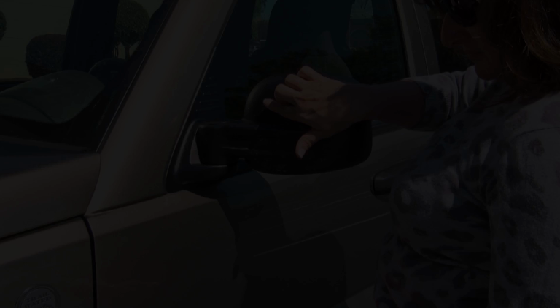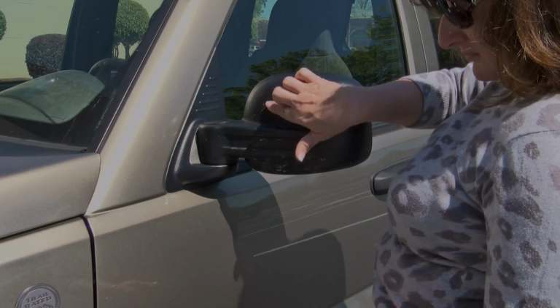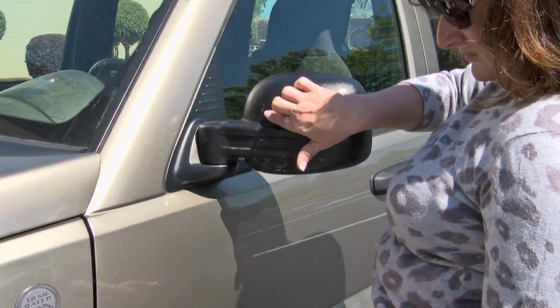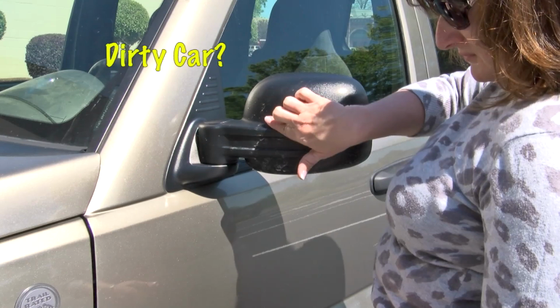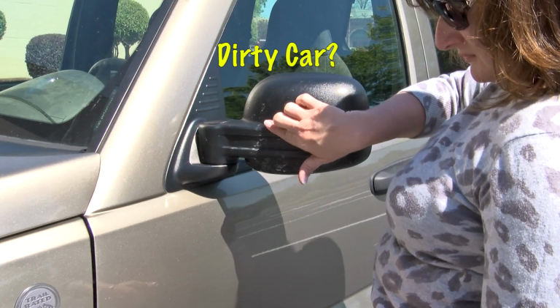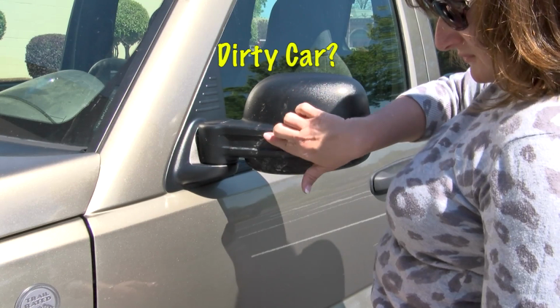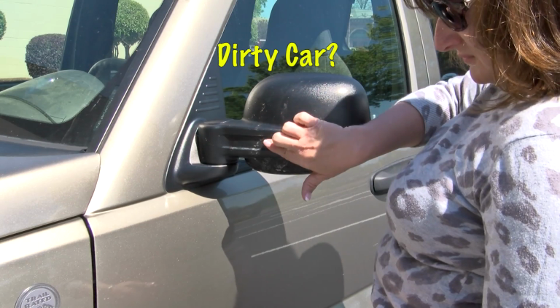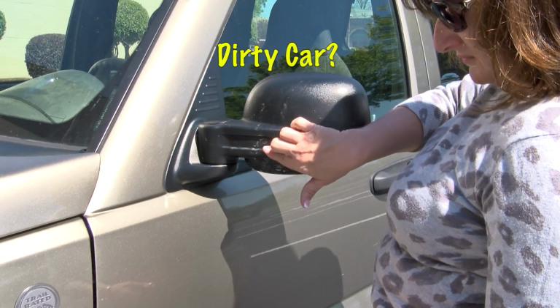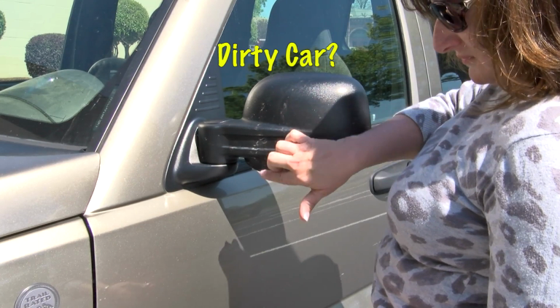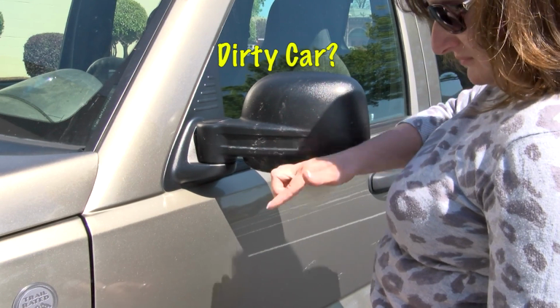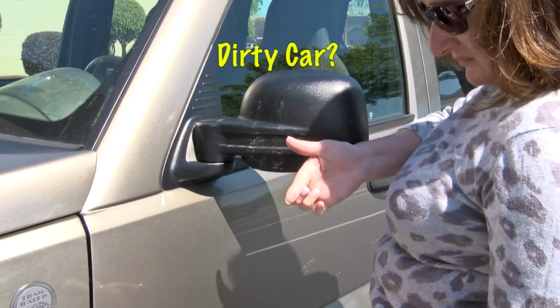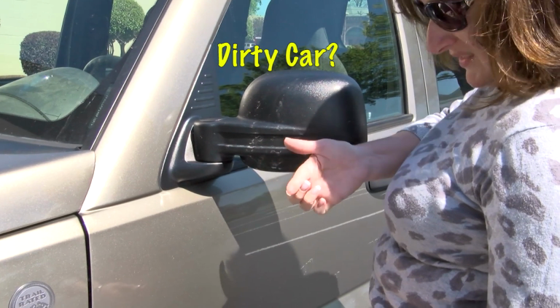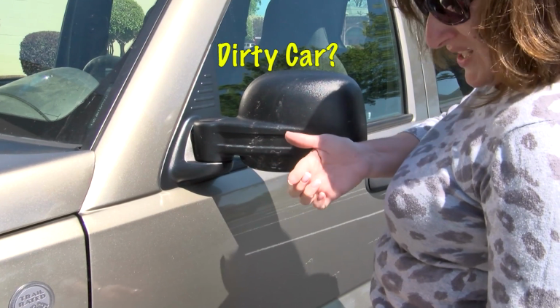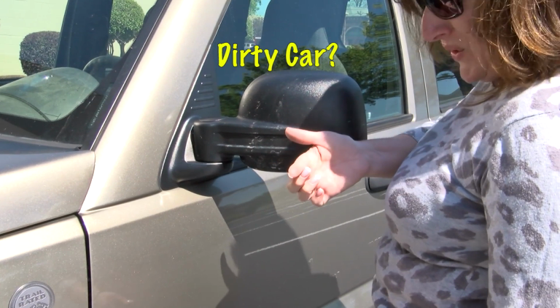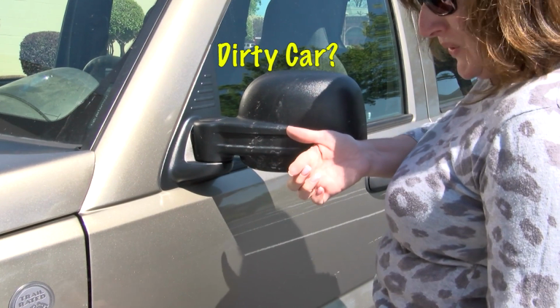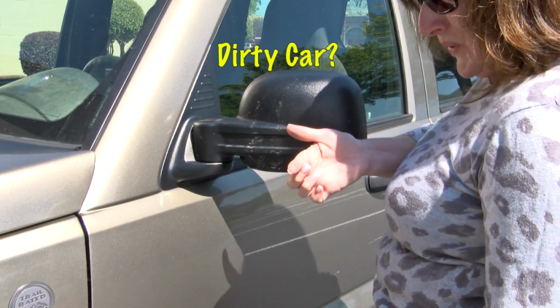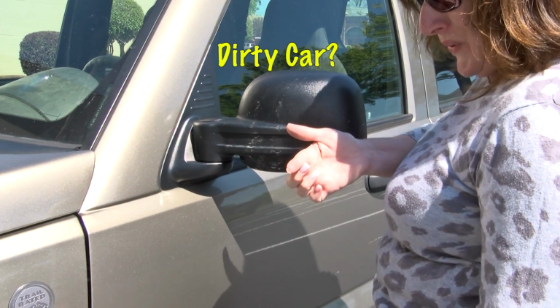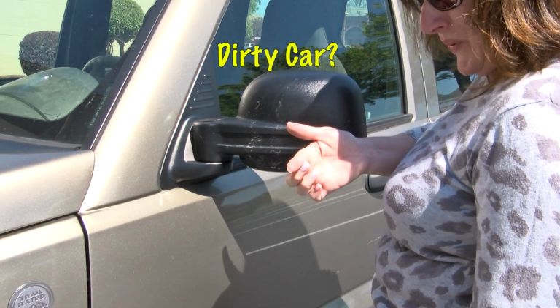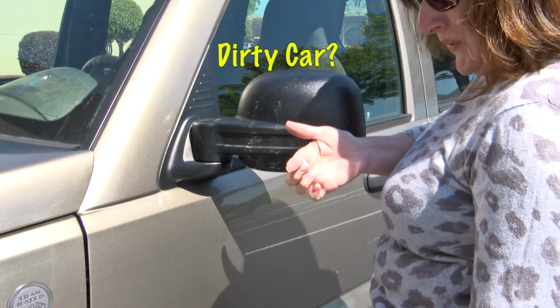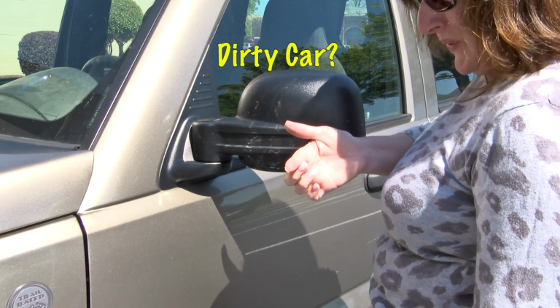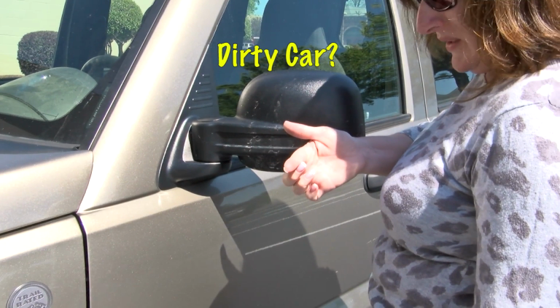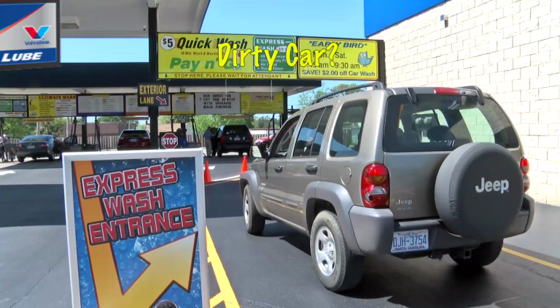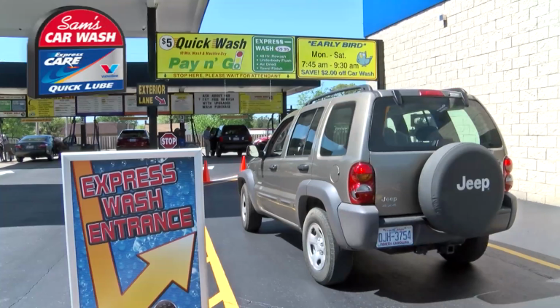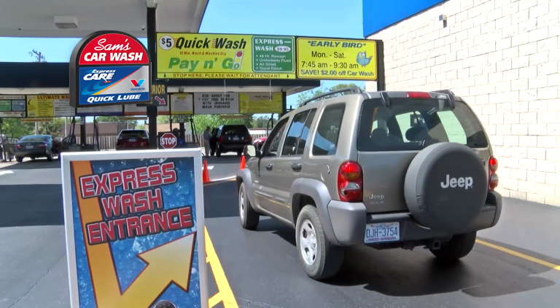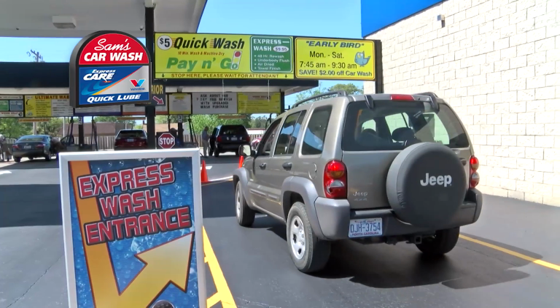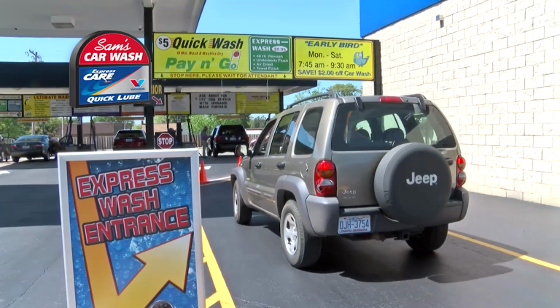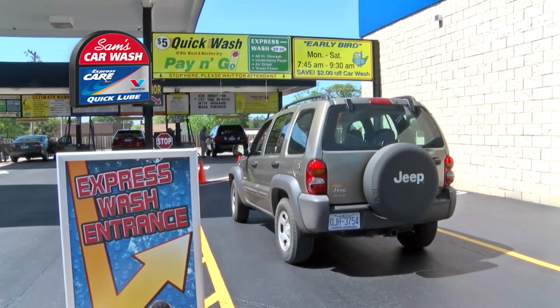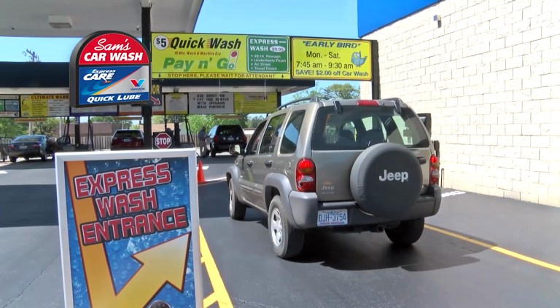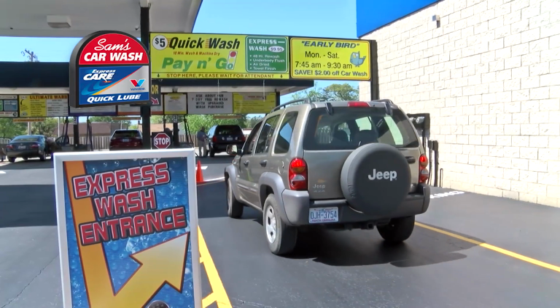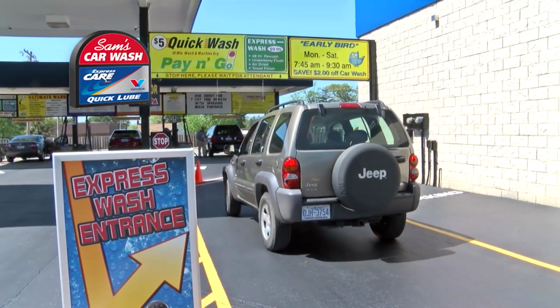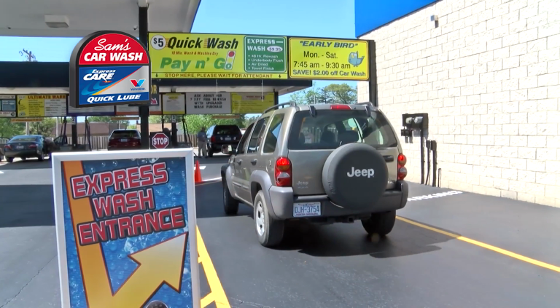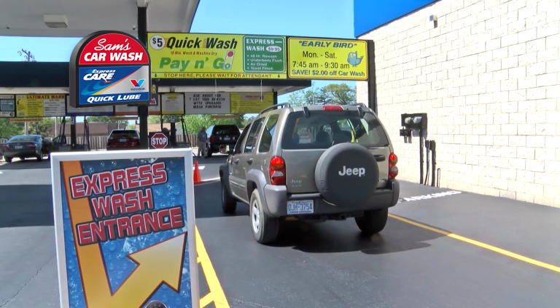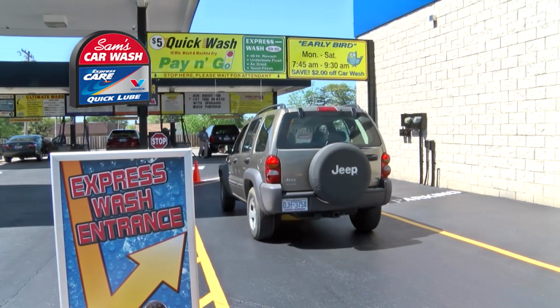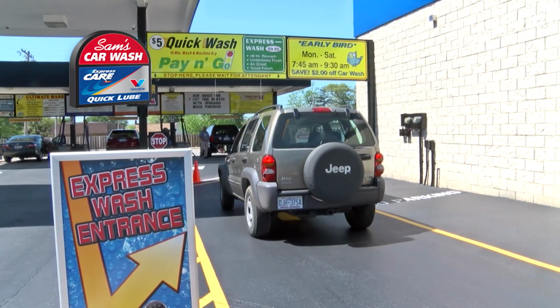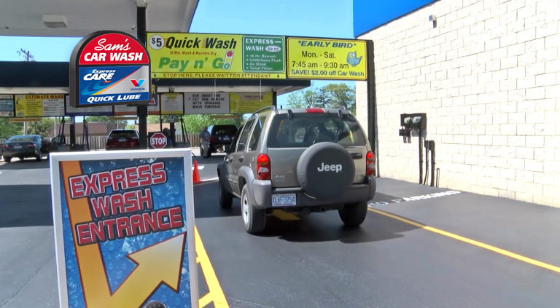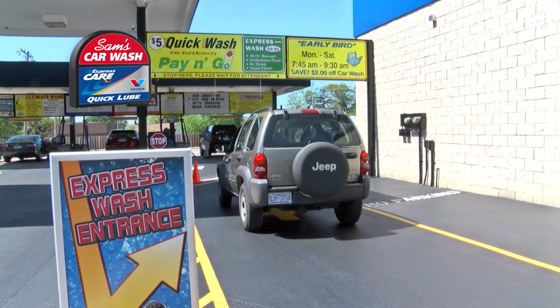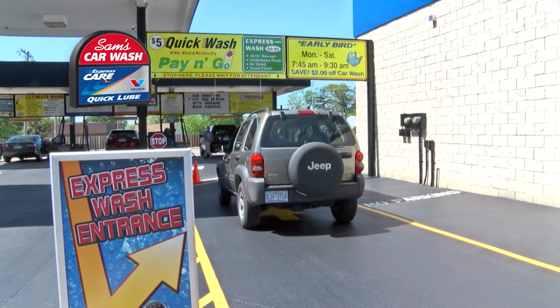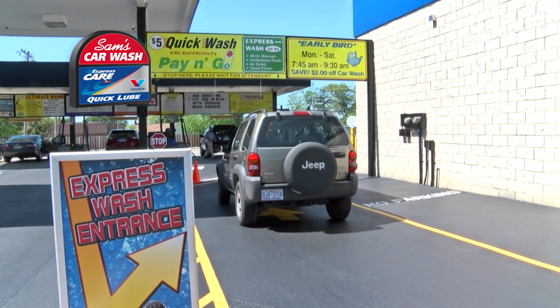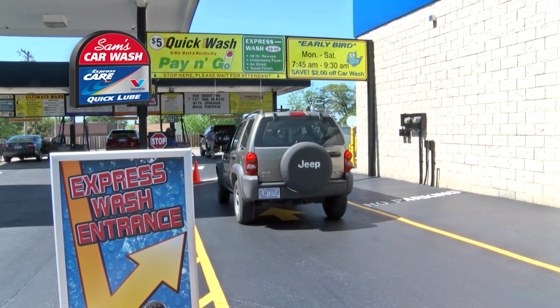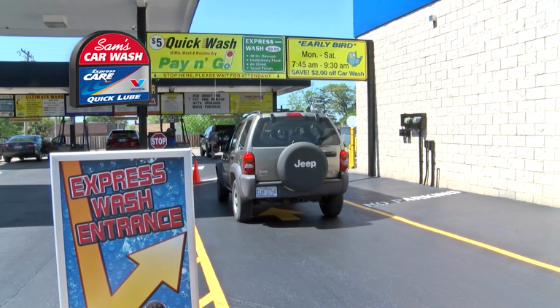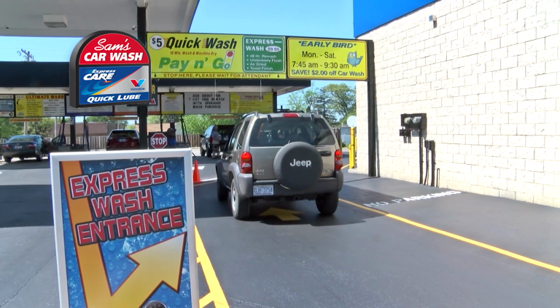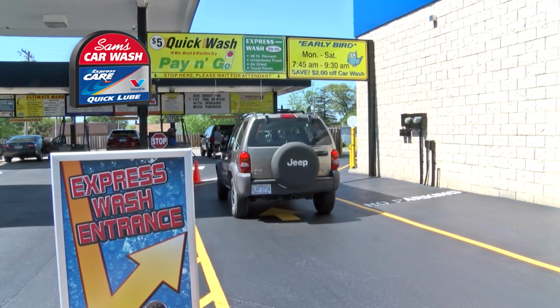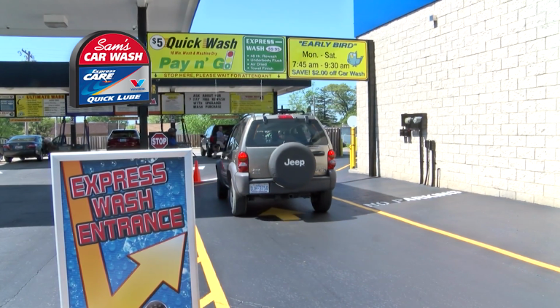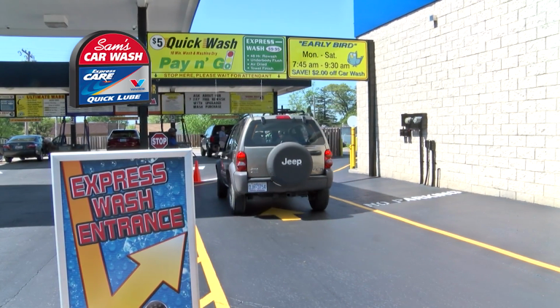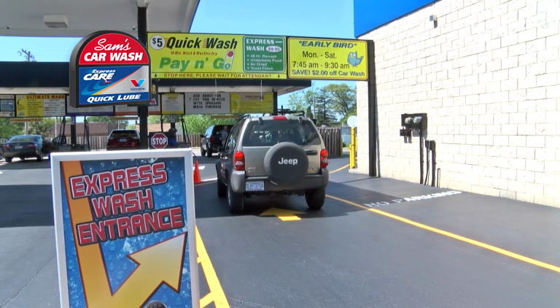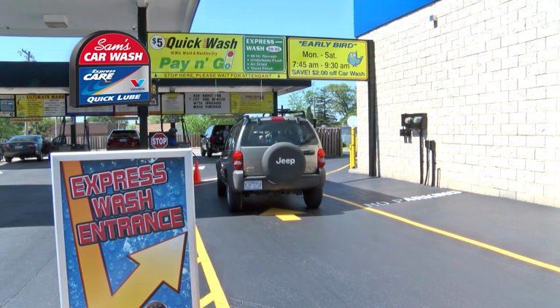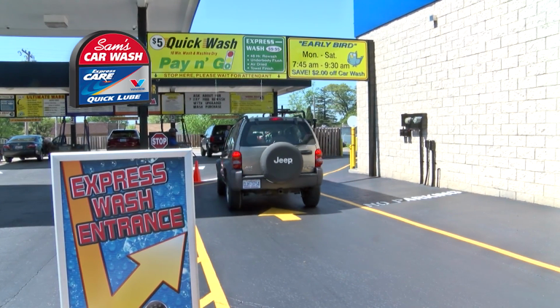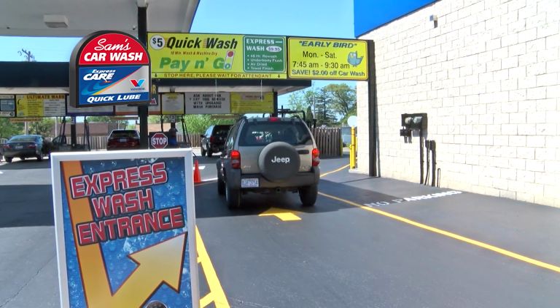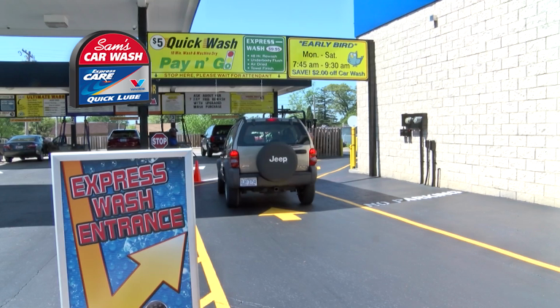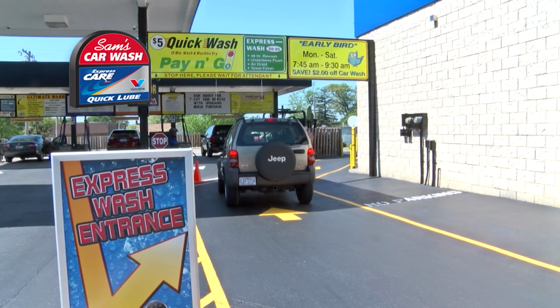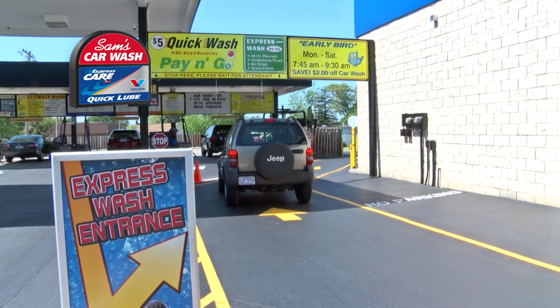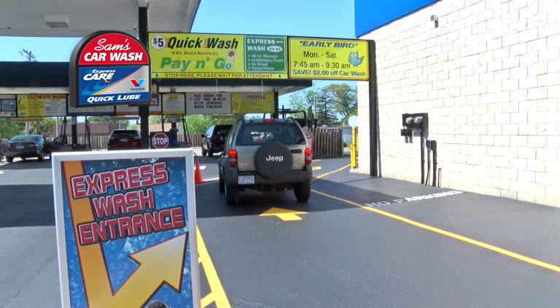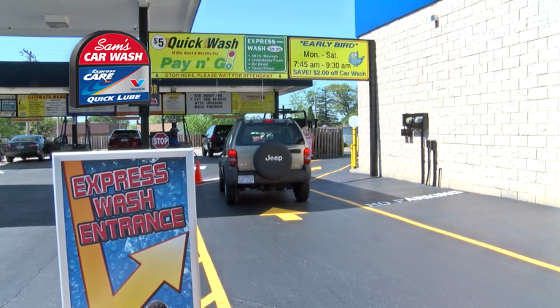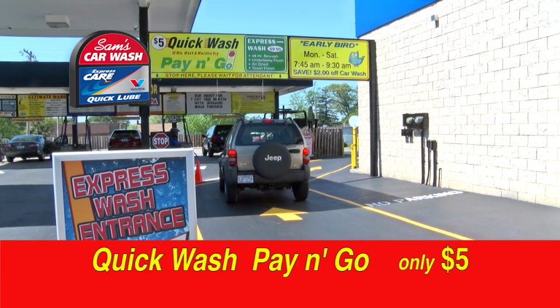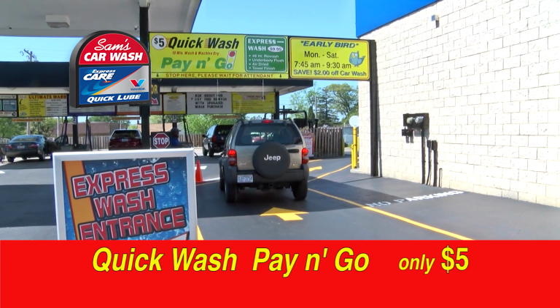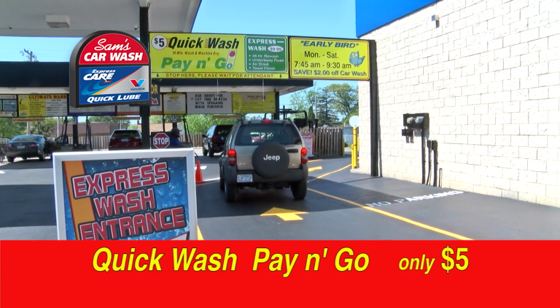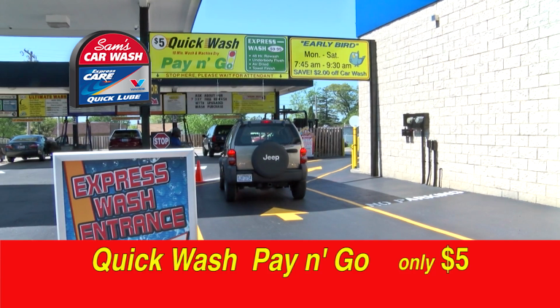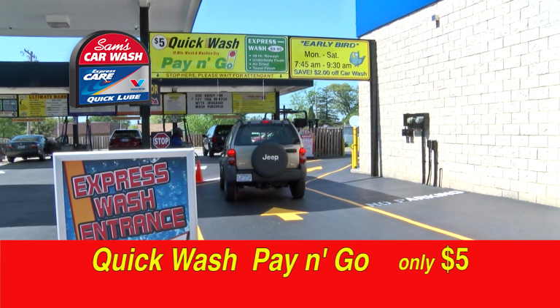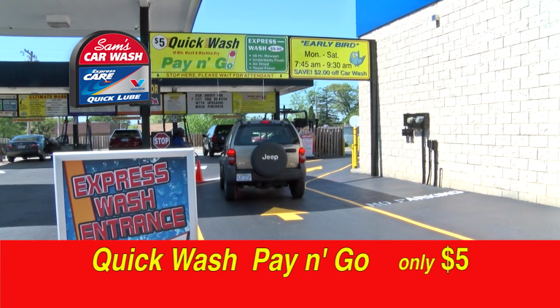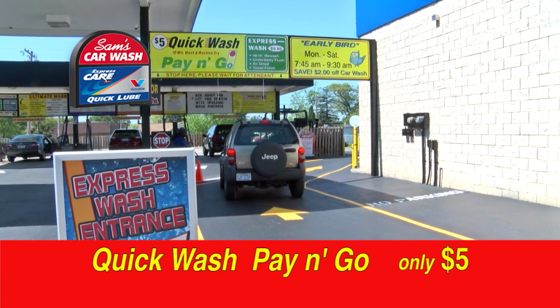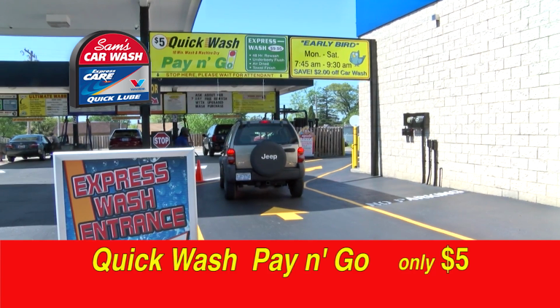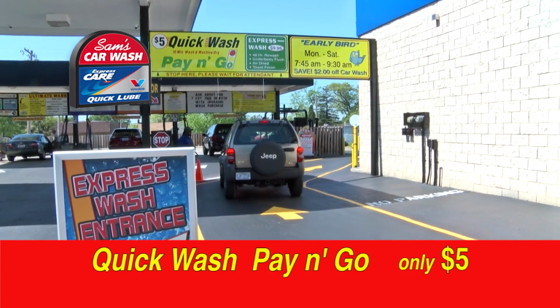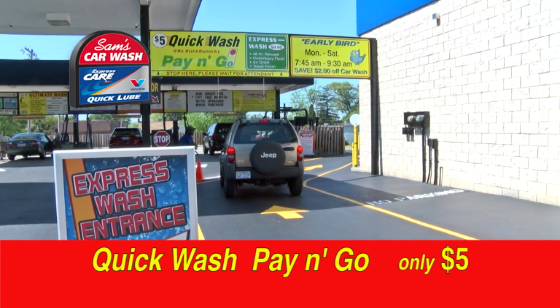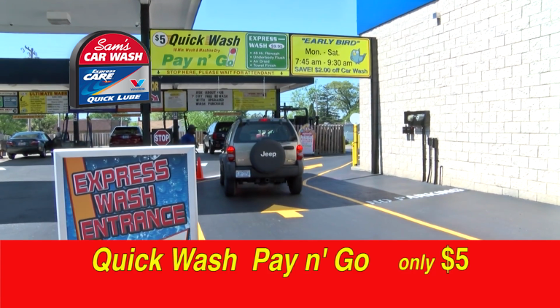Your car is so nasty, but you're in a hurry. You need Sam's new Quick Wash Pay & Go Ride-Thru Exterior Wash. It's only $5.